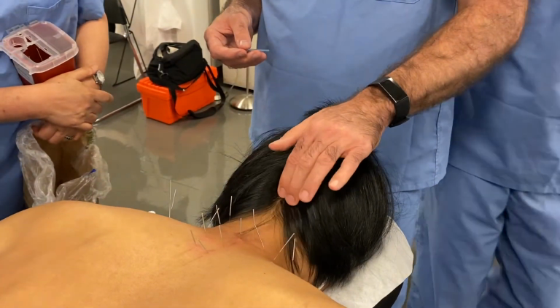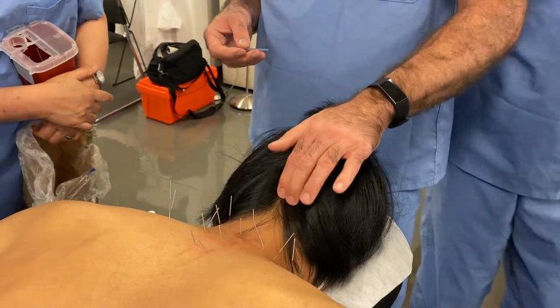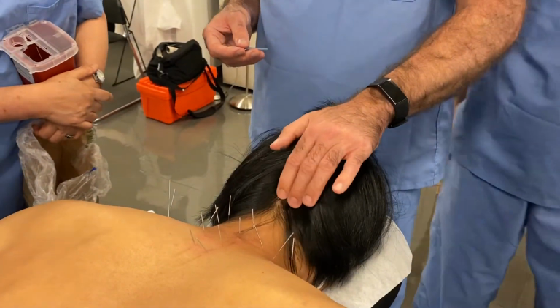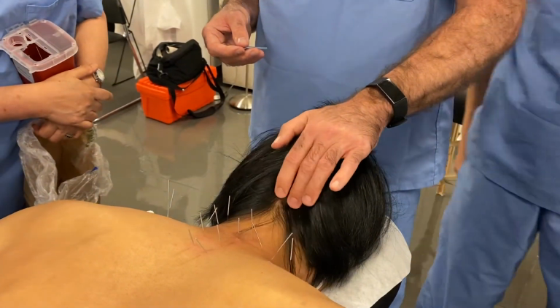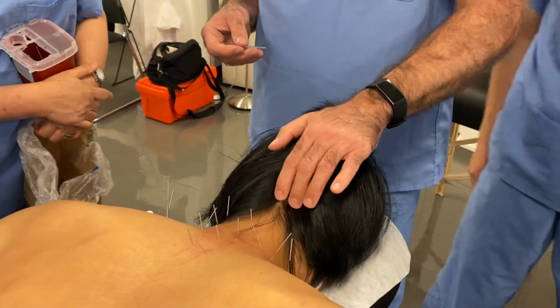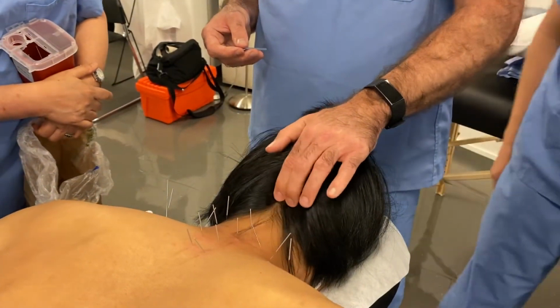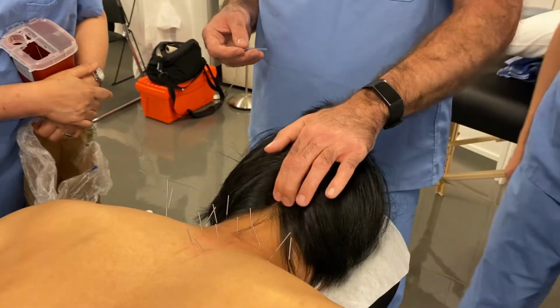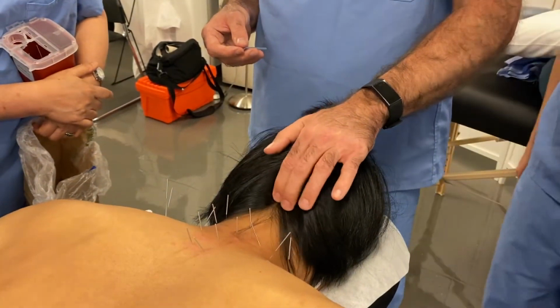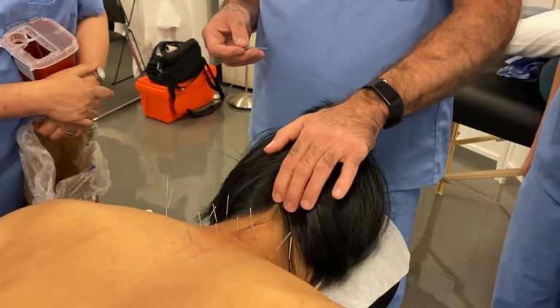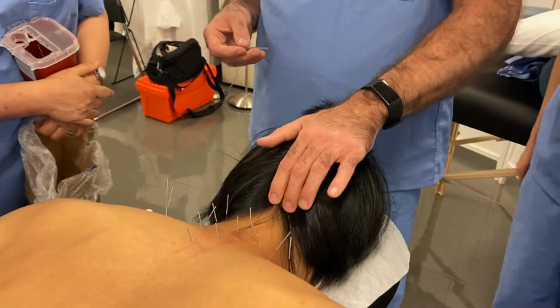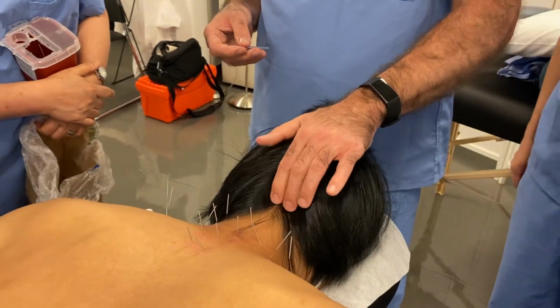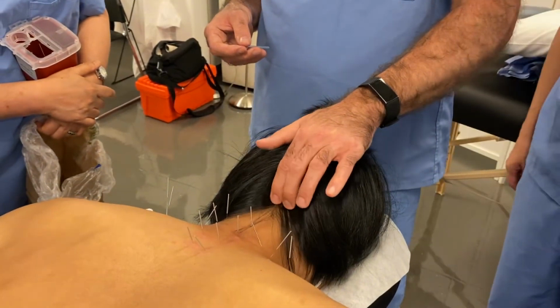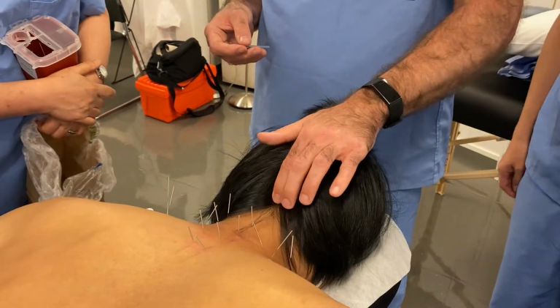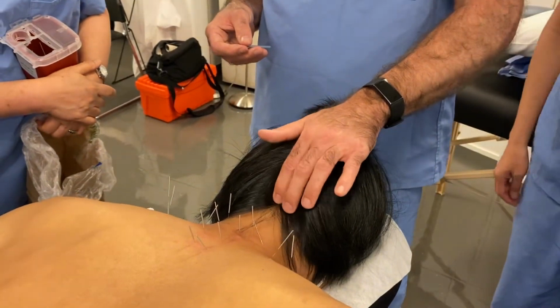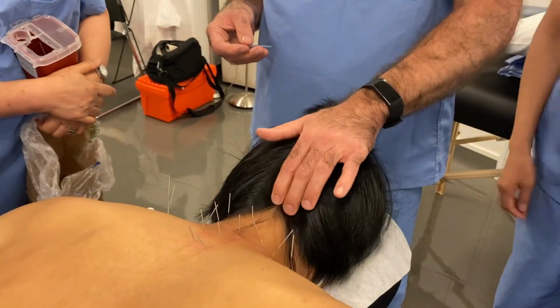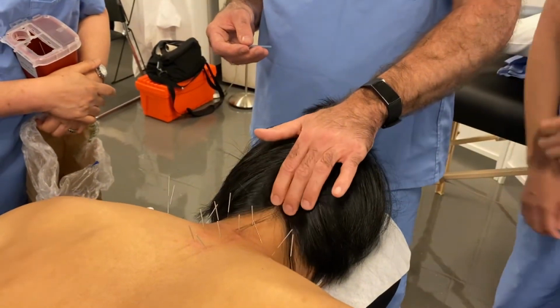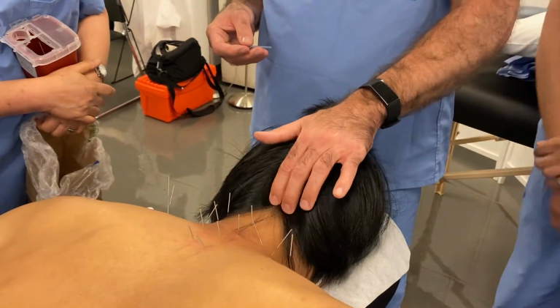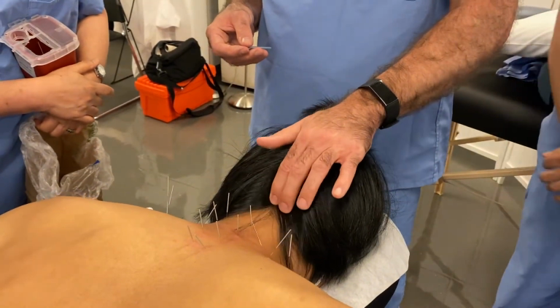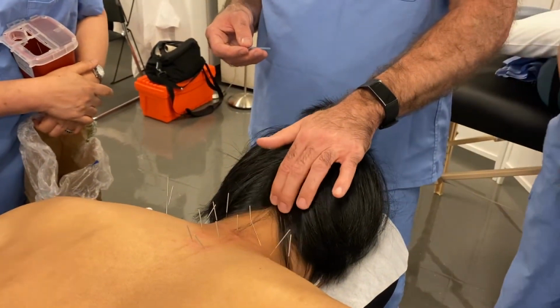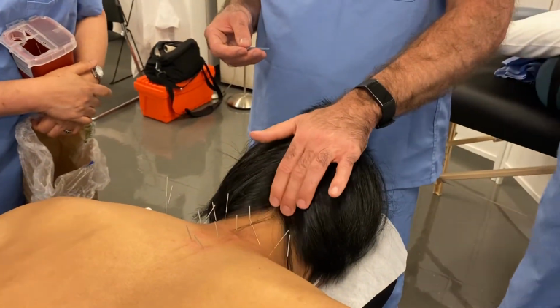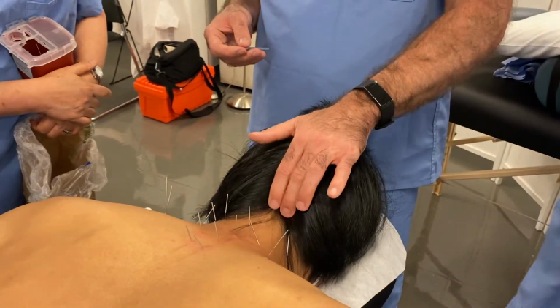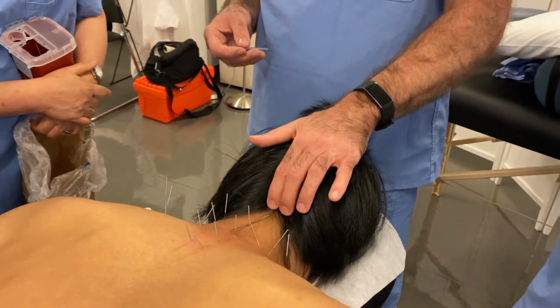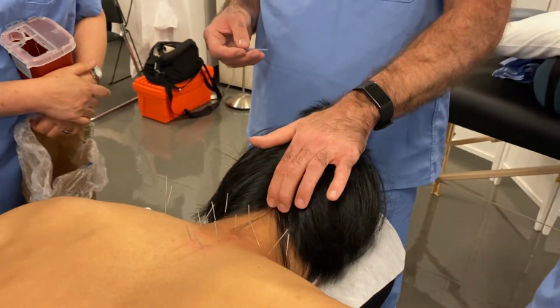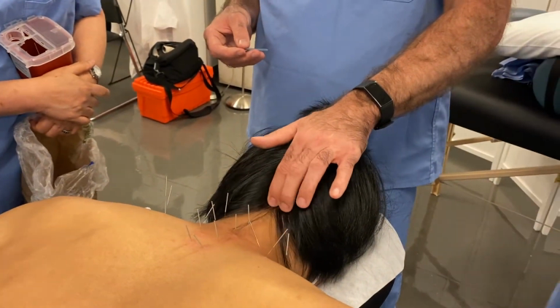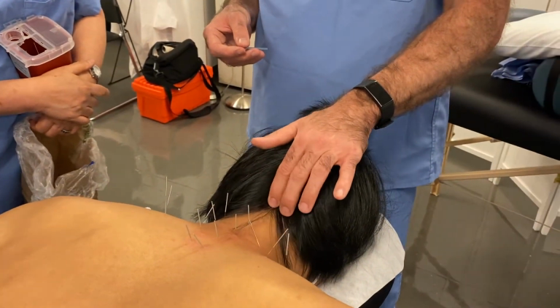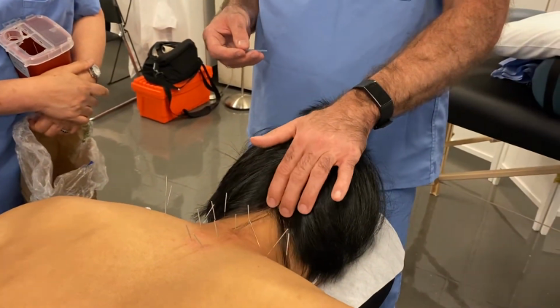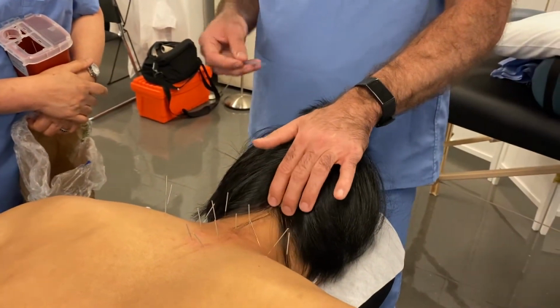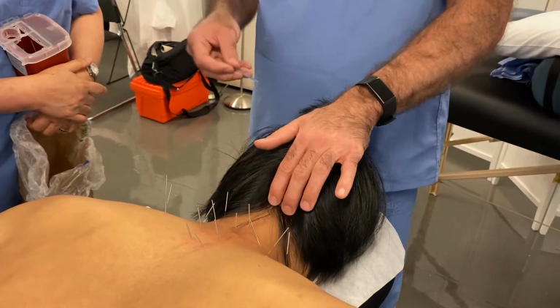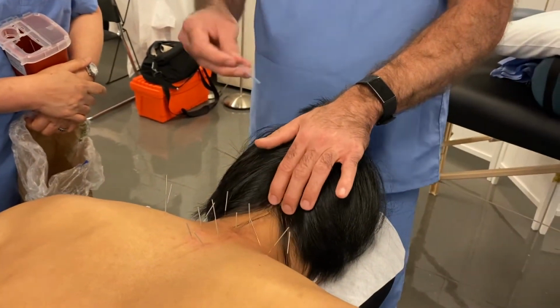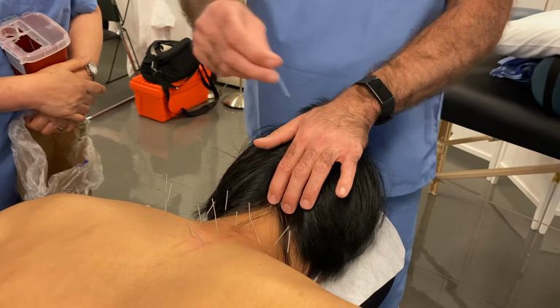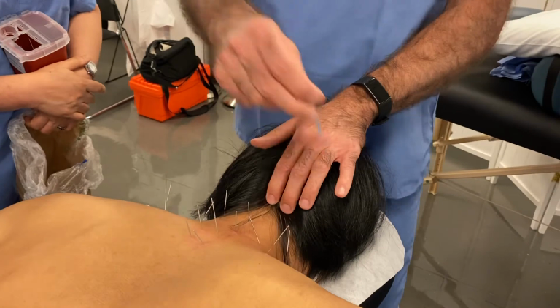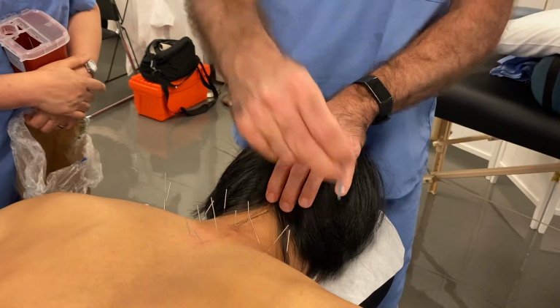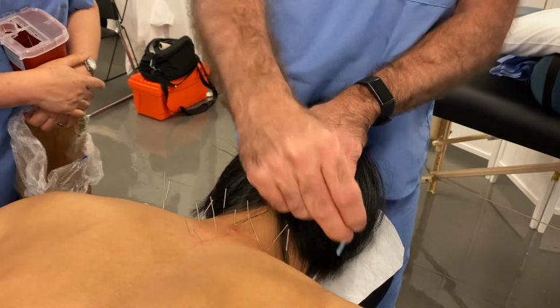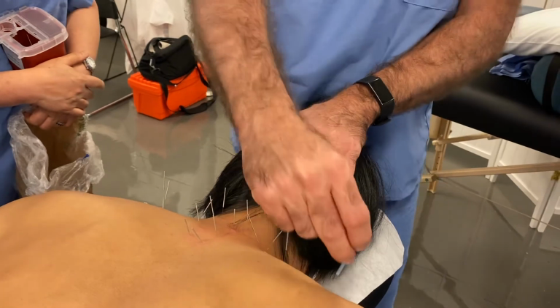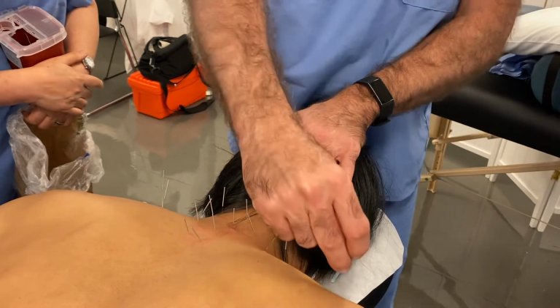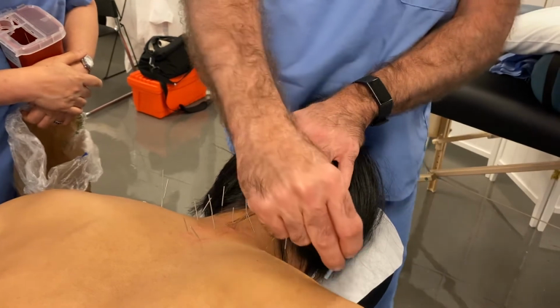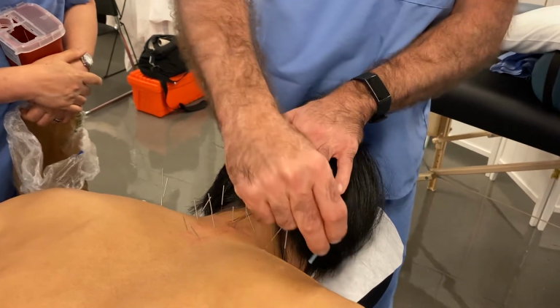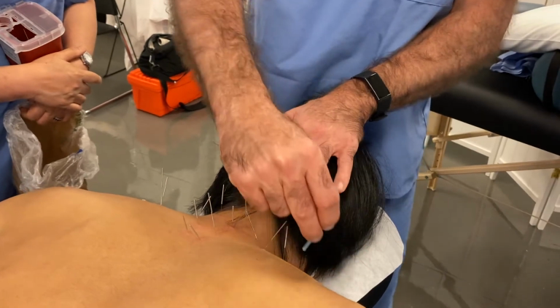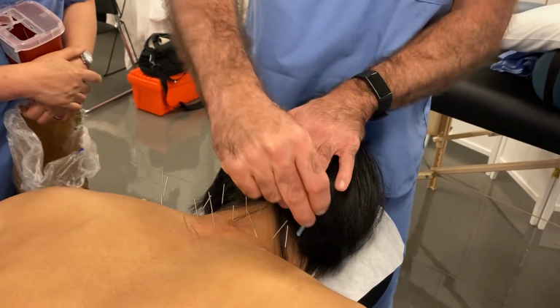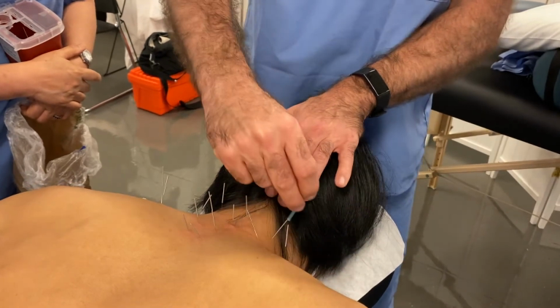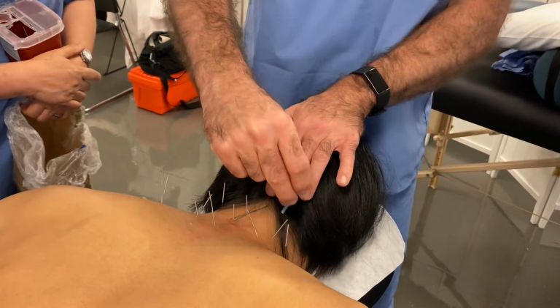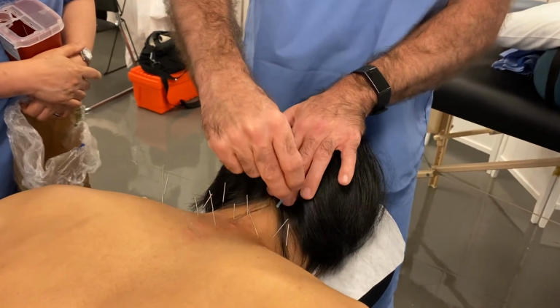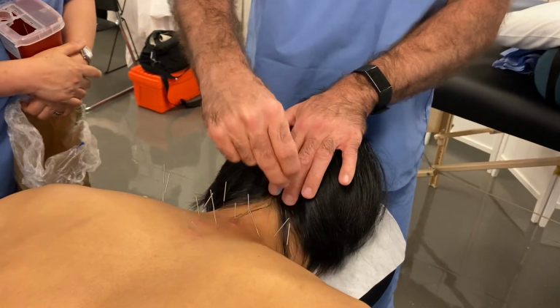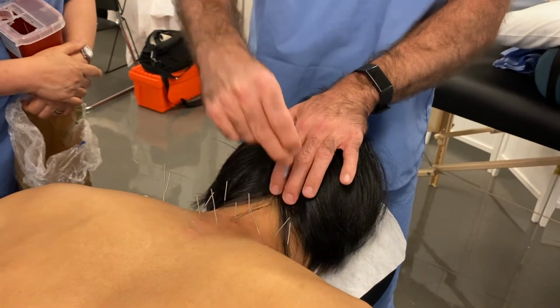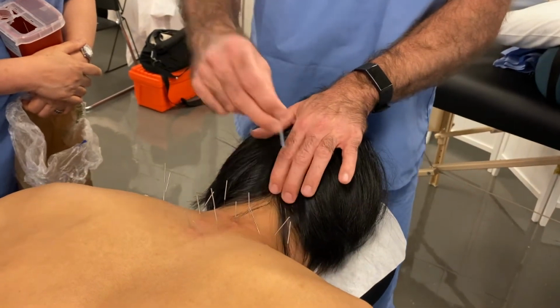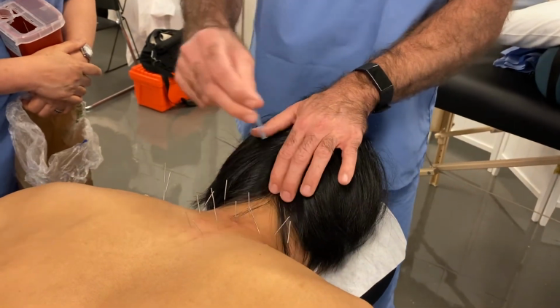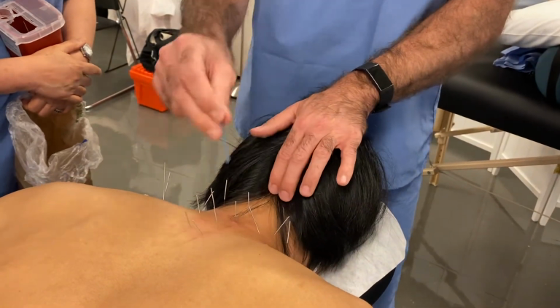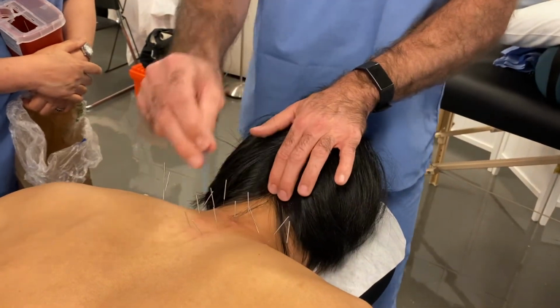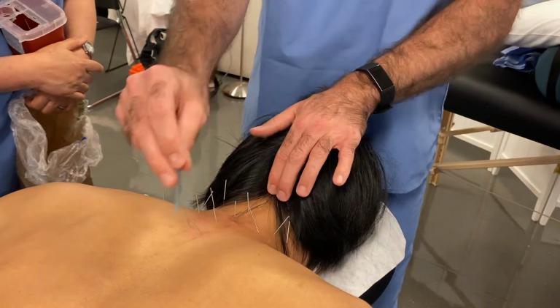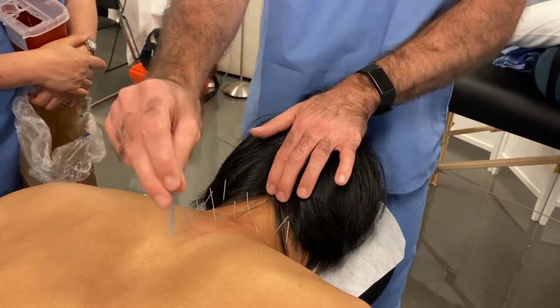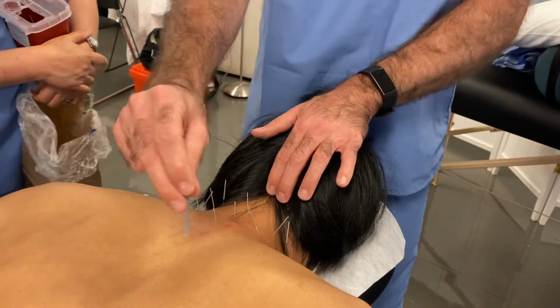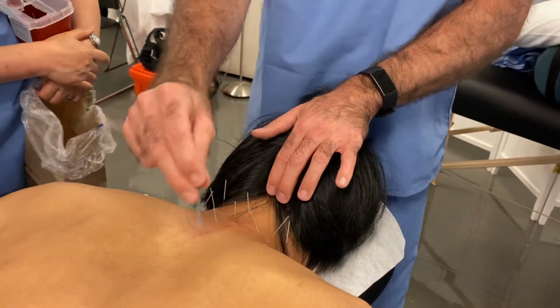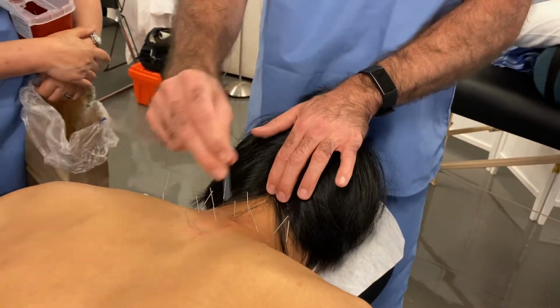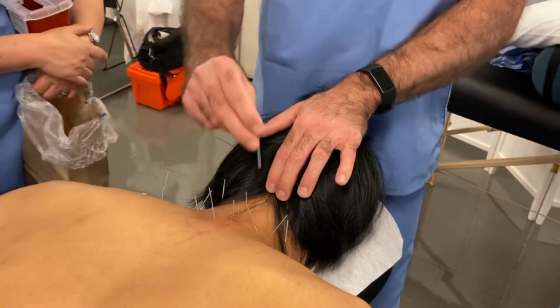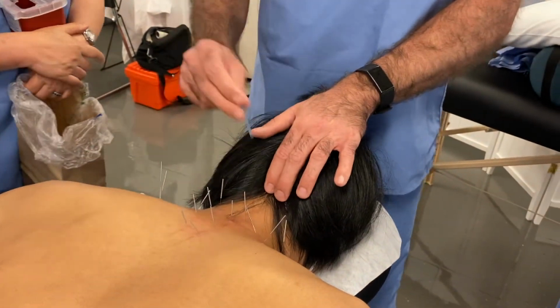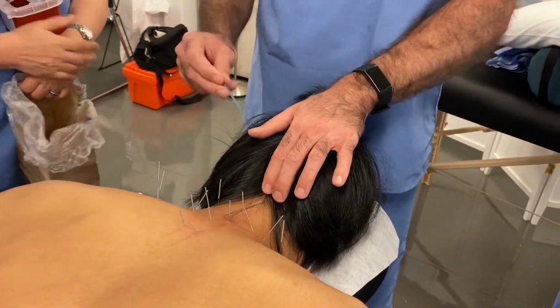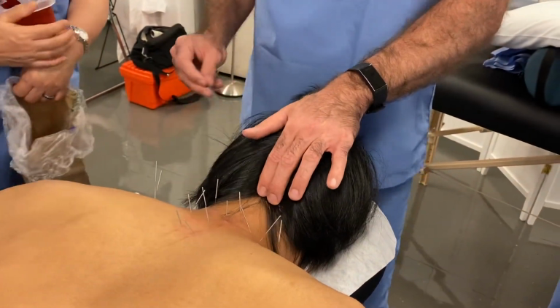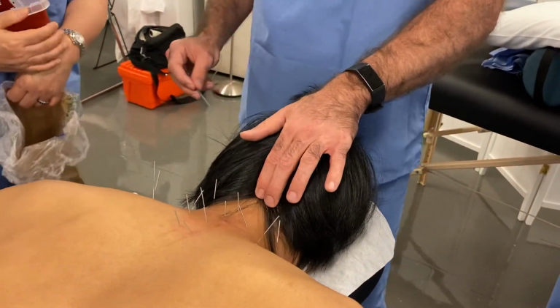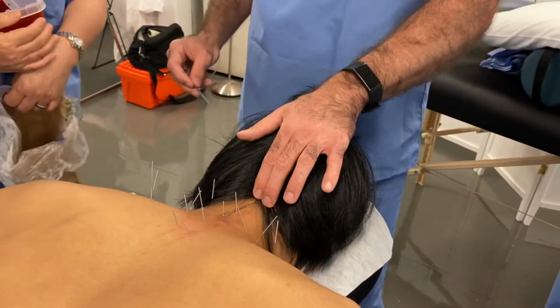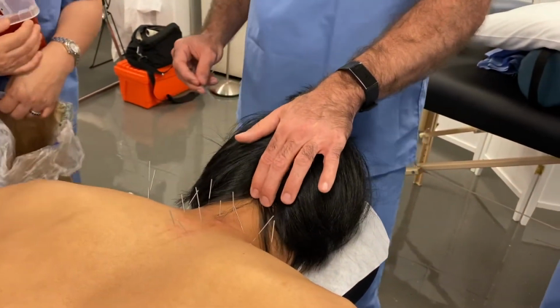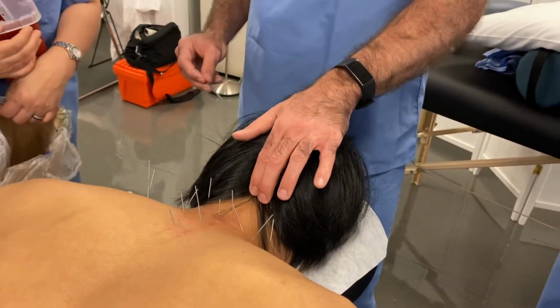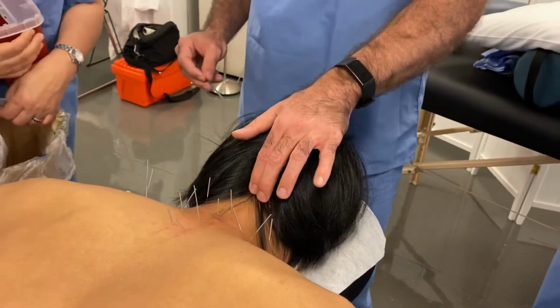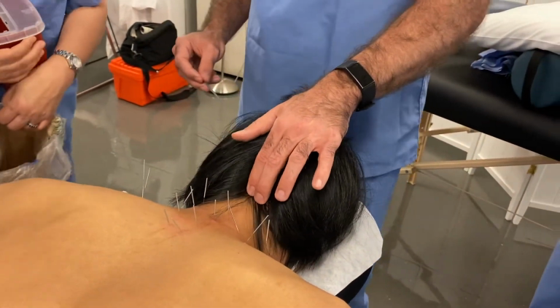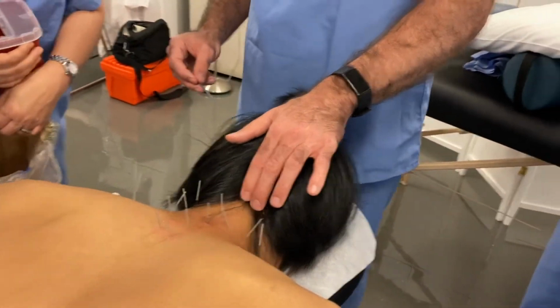This is a great Bladder 10. The upper trap attaches here and the paraspinals attach here.